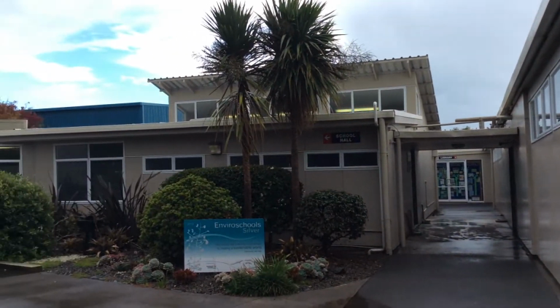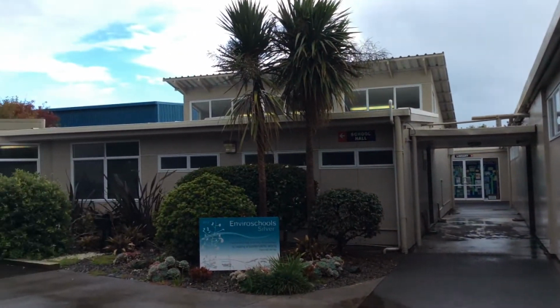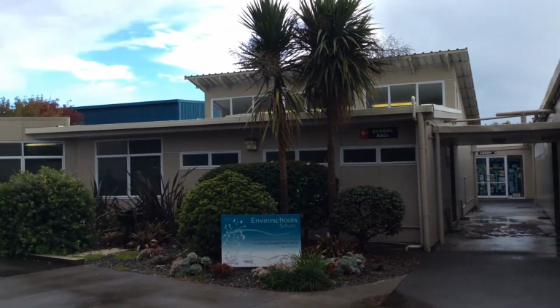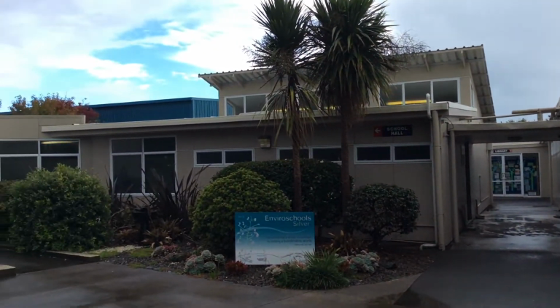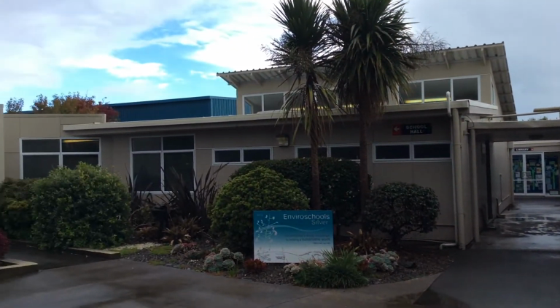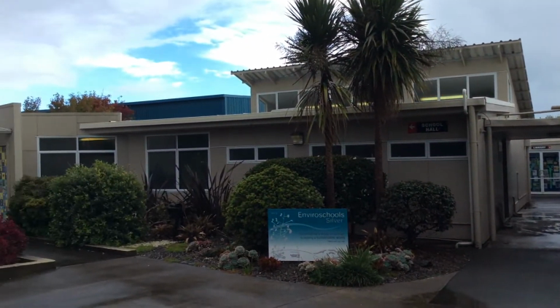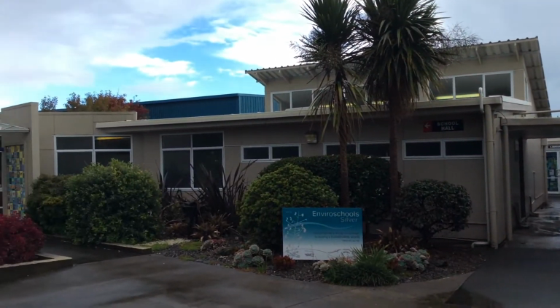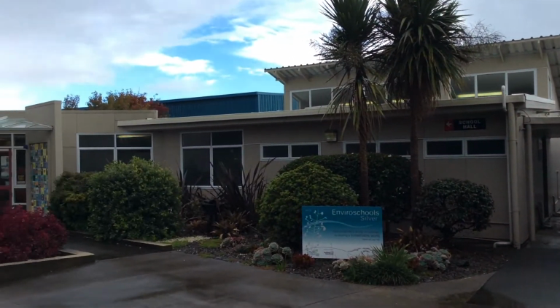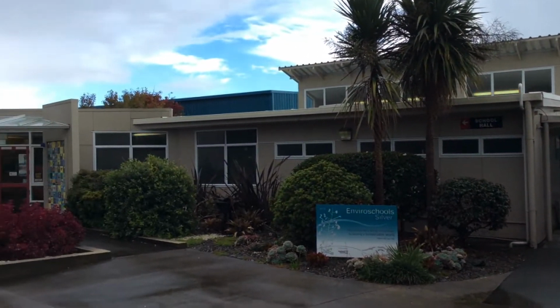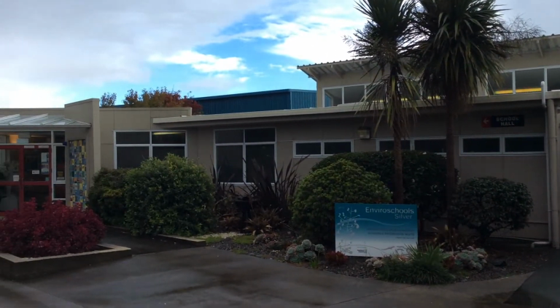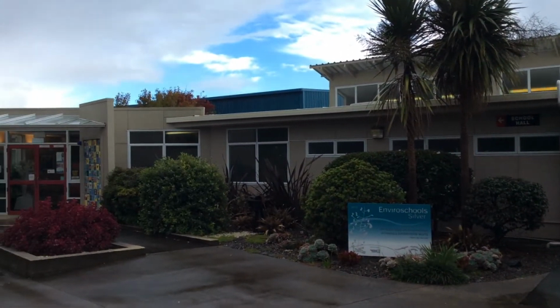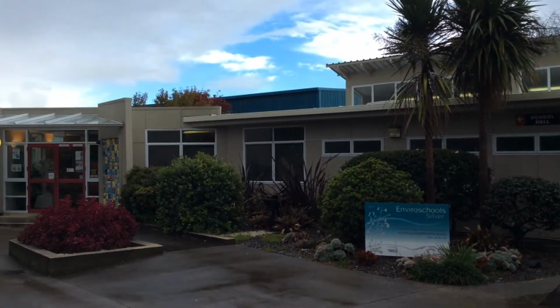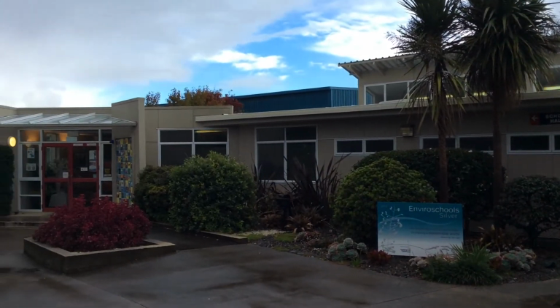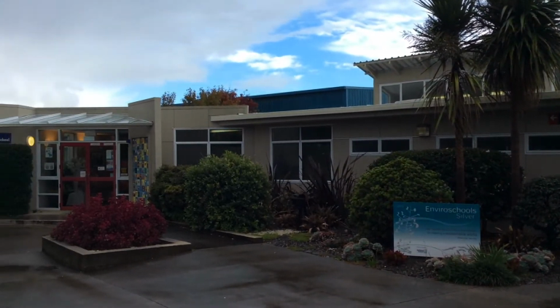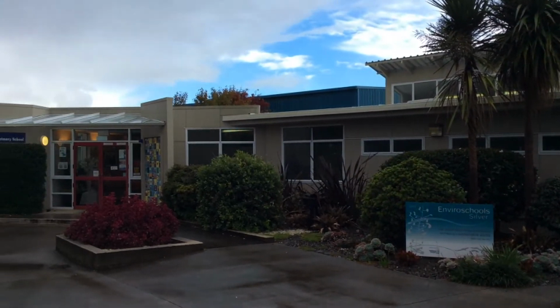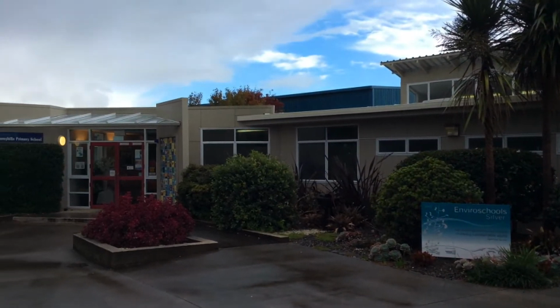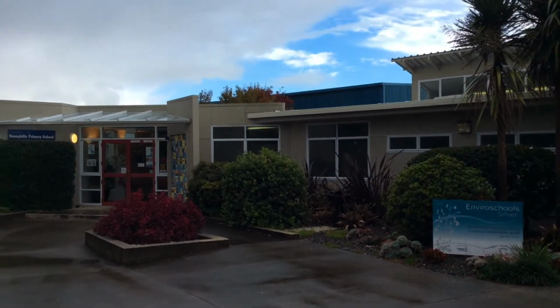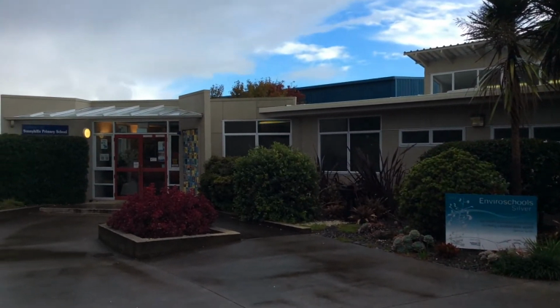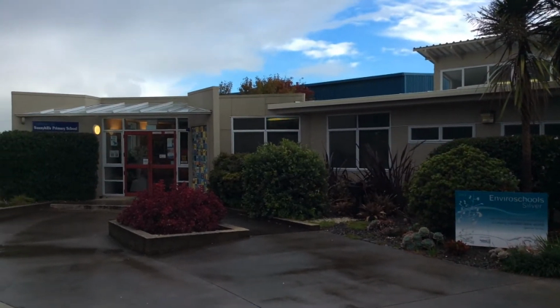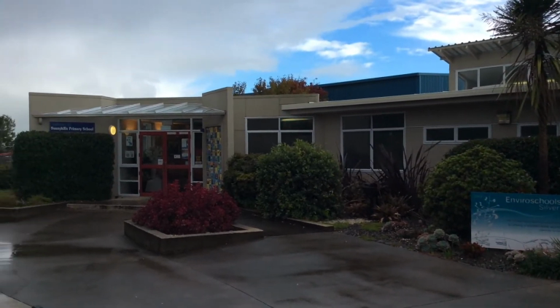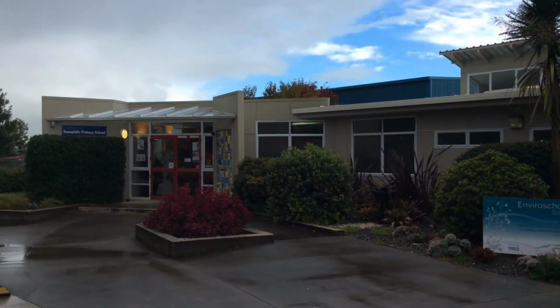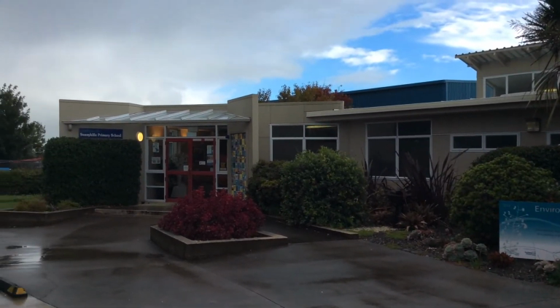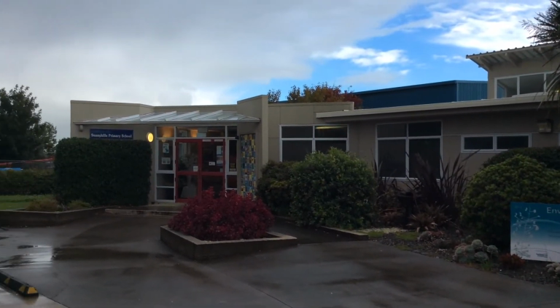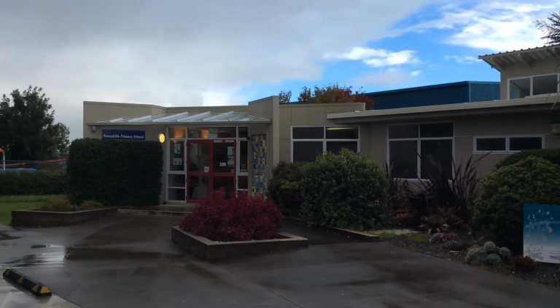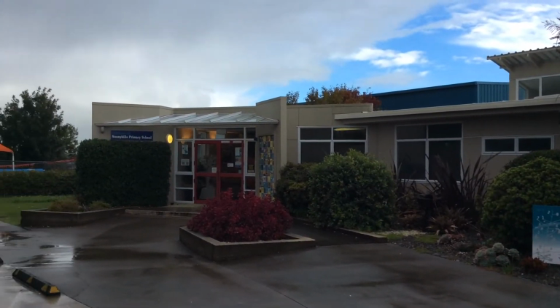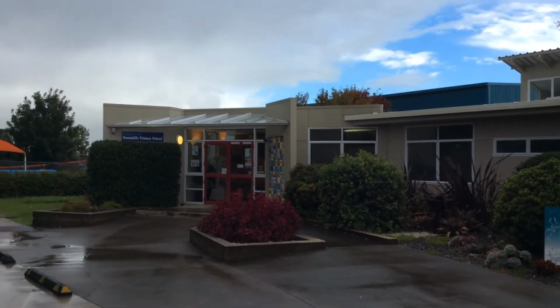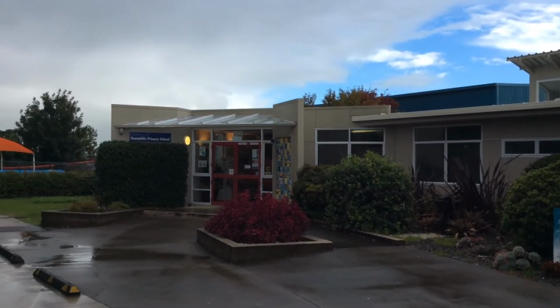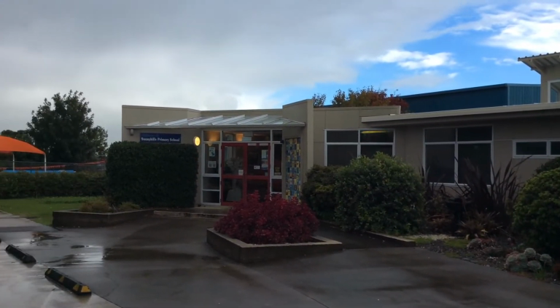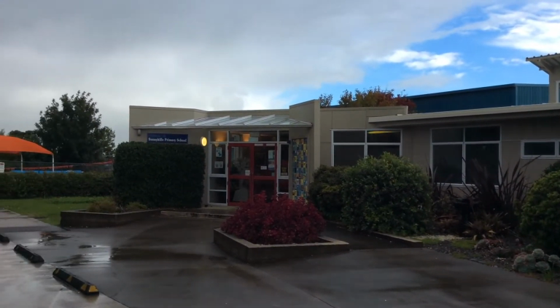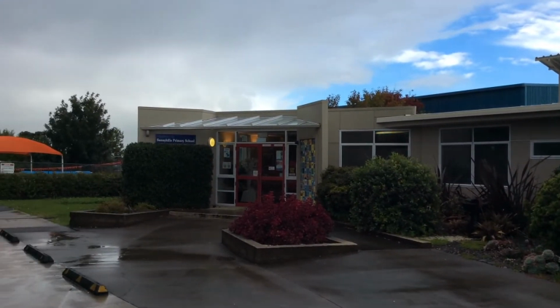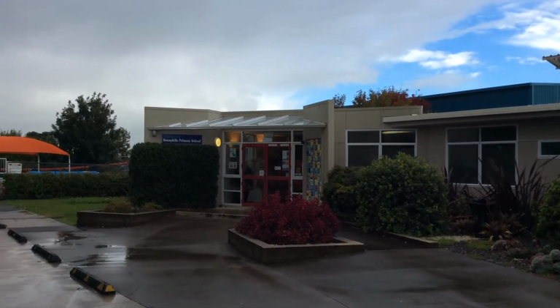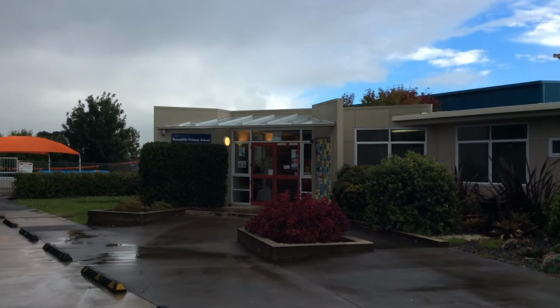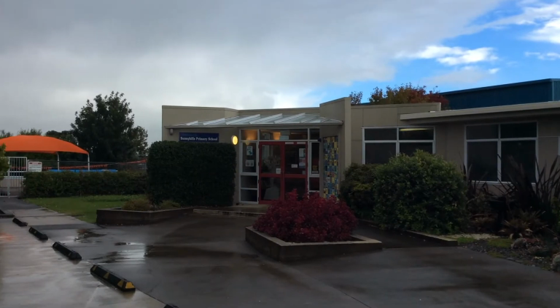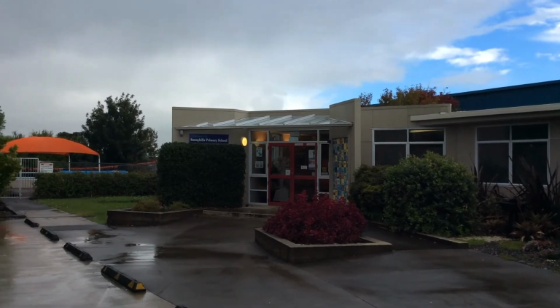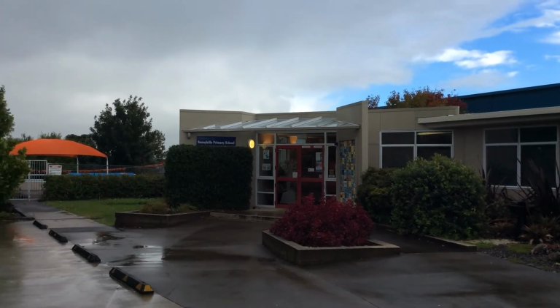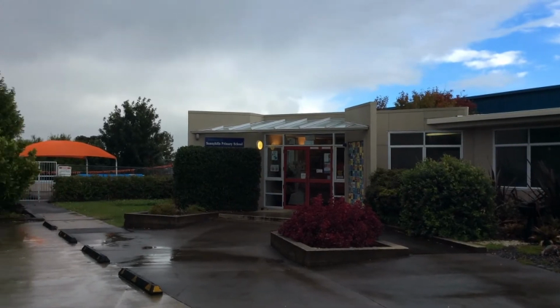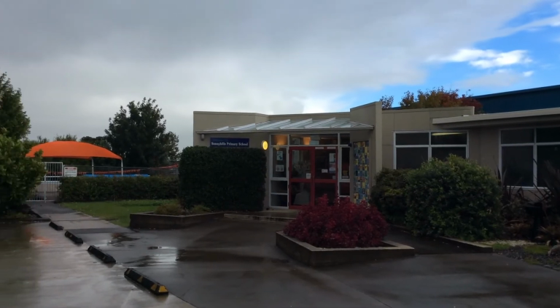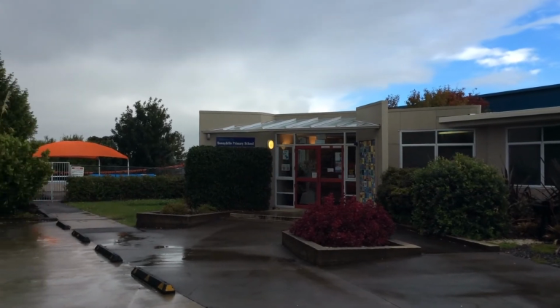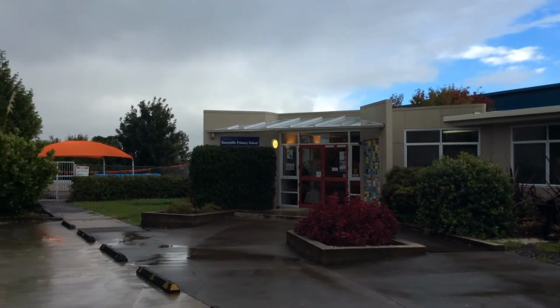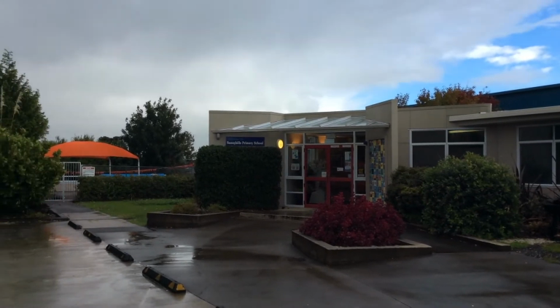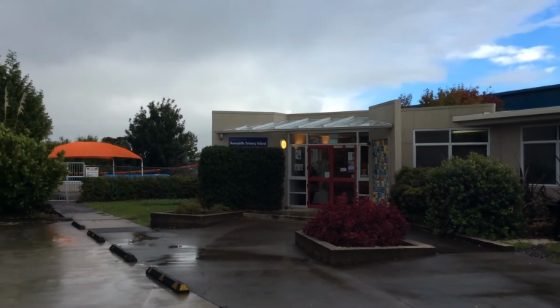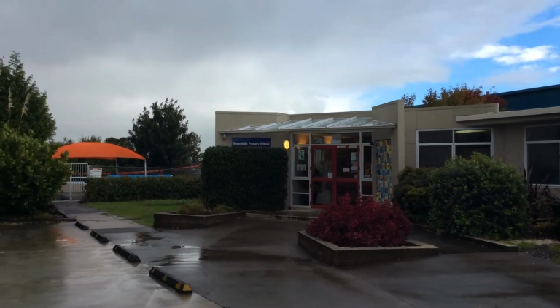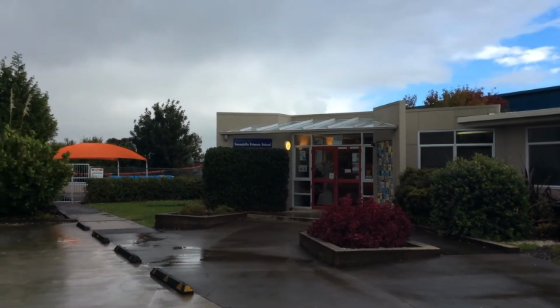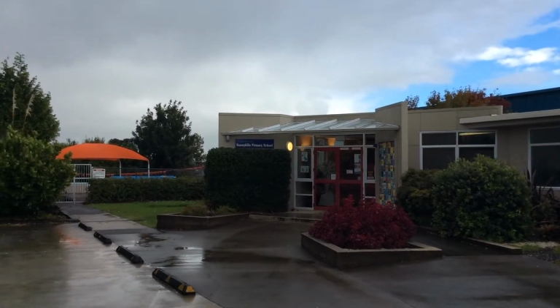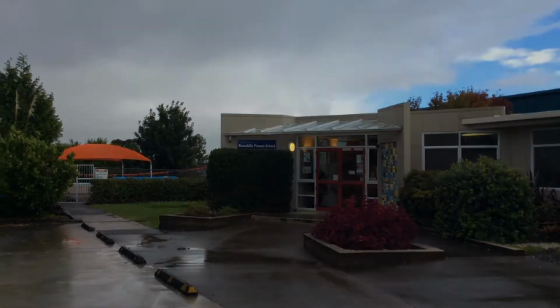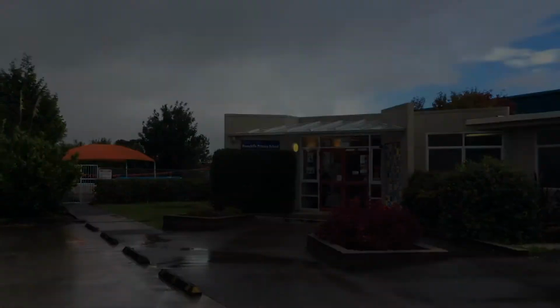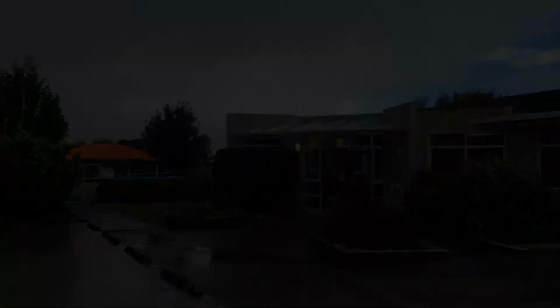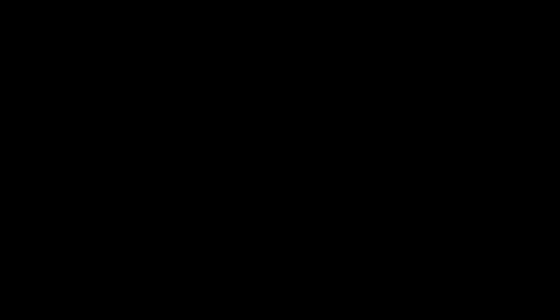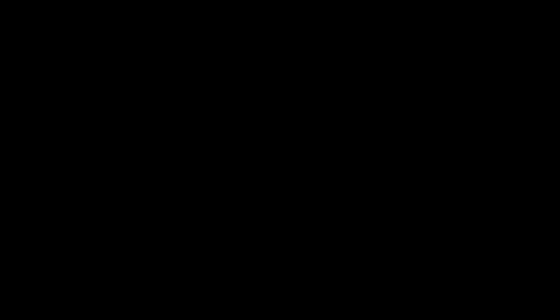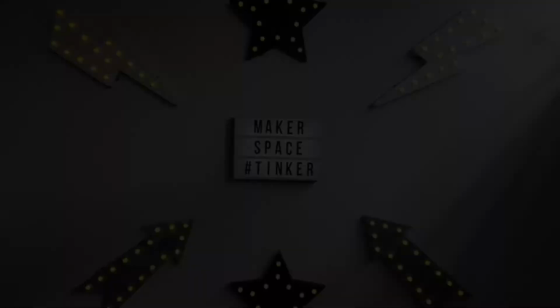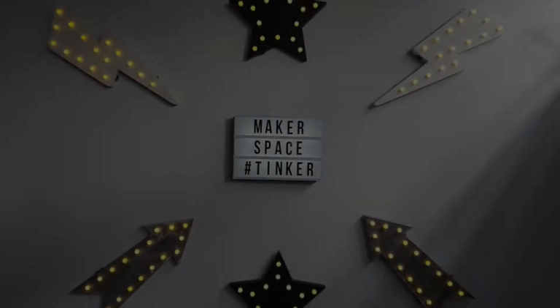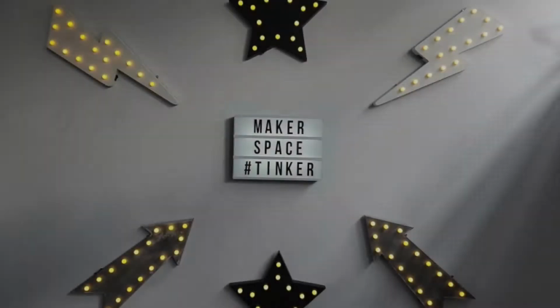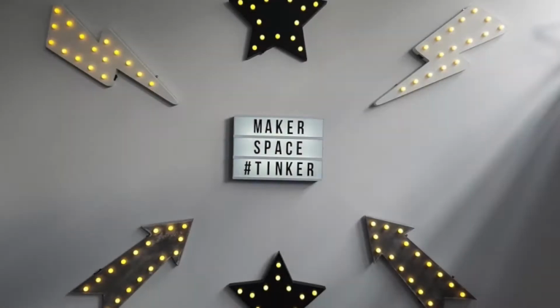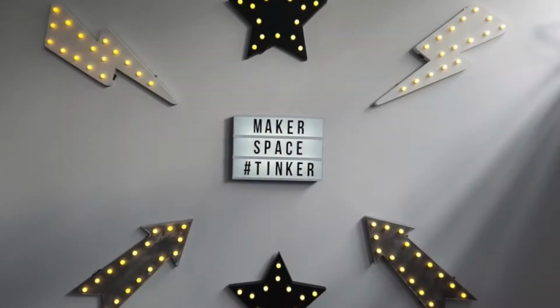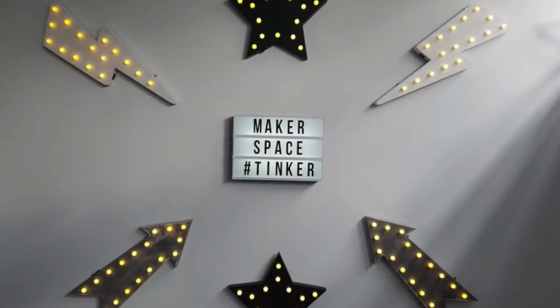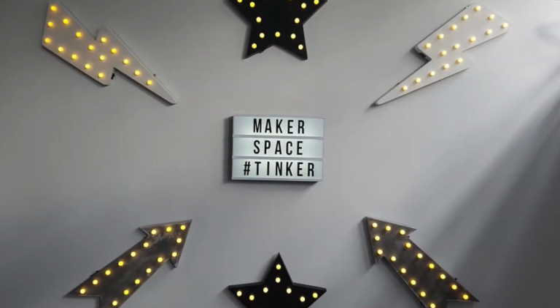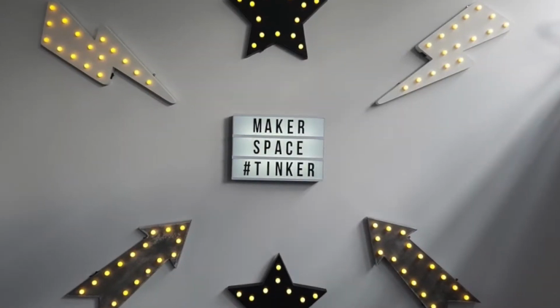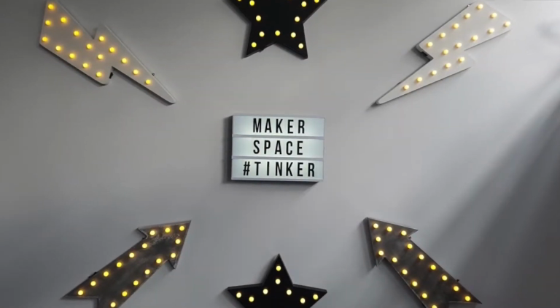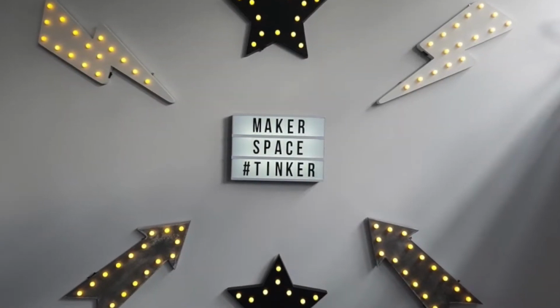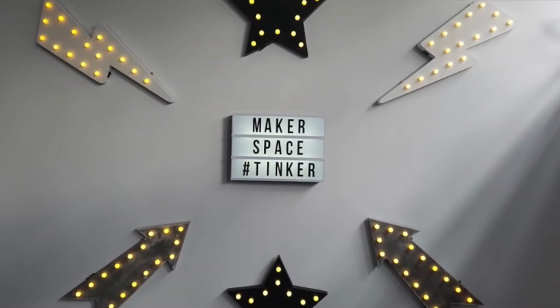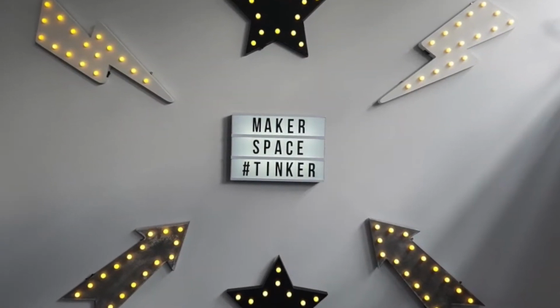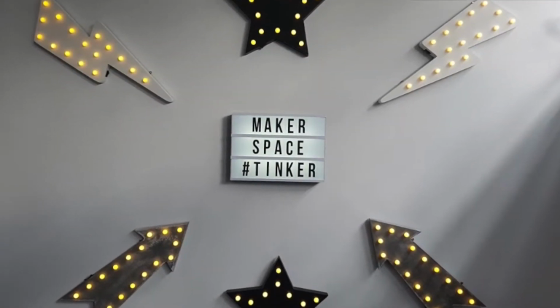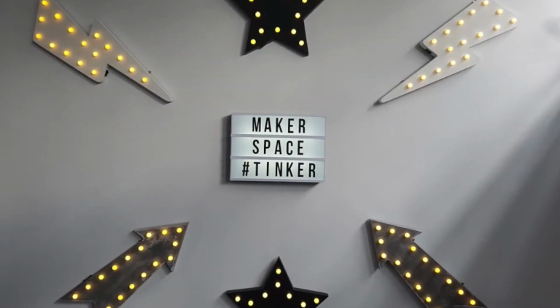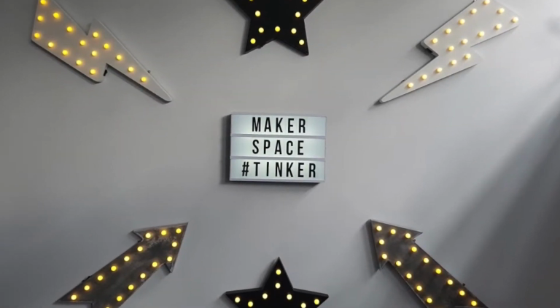Earlier this week I had the privilege of visiting Sunny Hills School in East Auckland to view their maker space and tinker space. This is what they showed me.